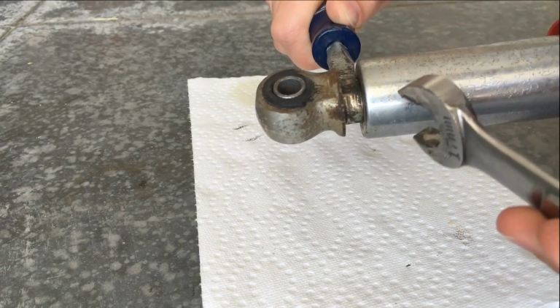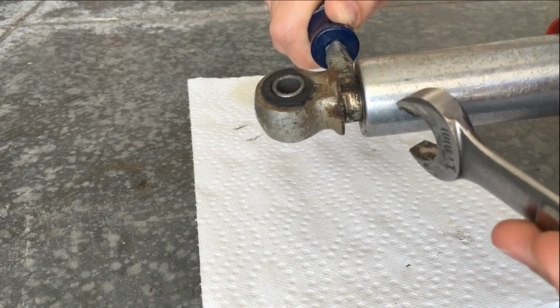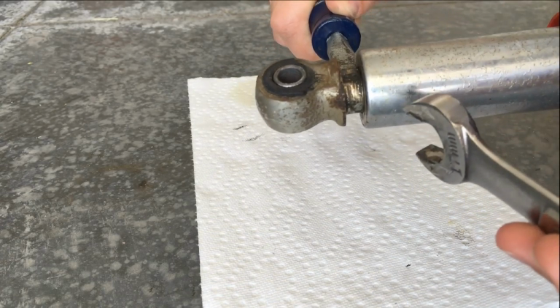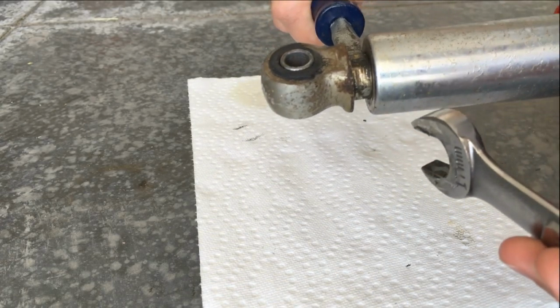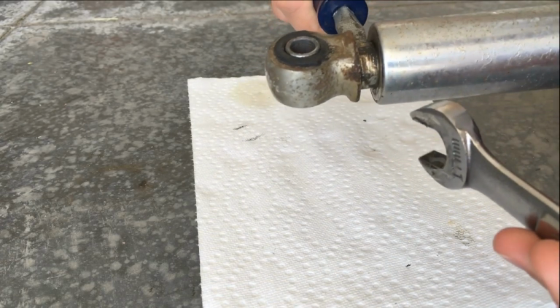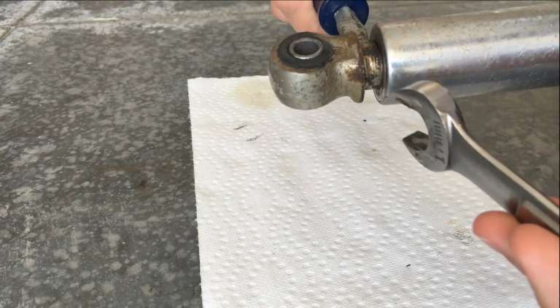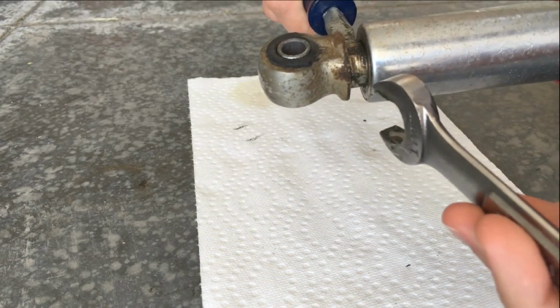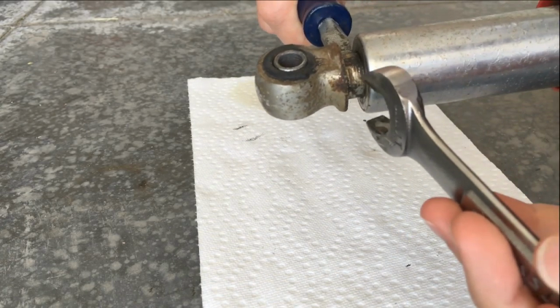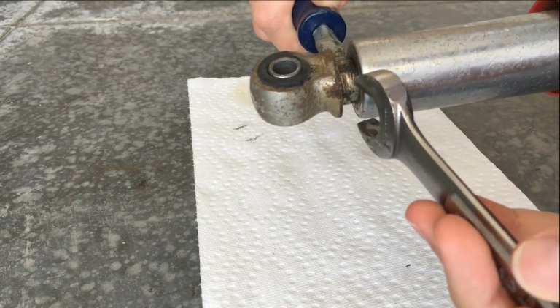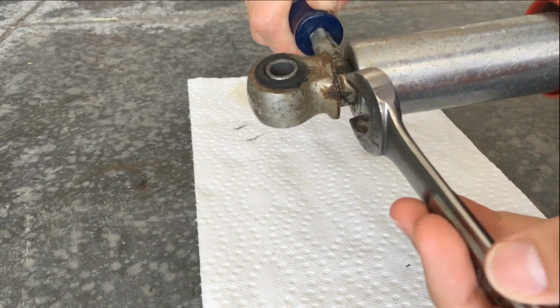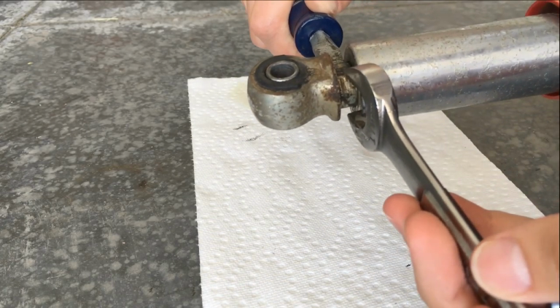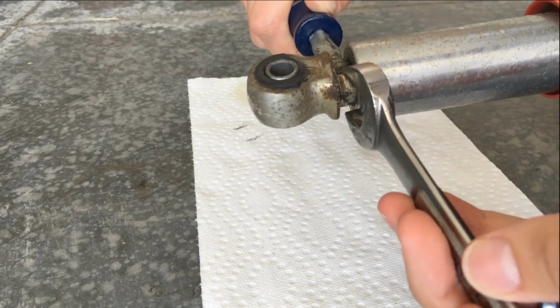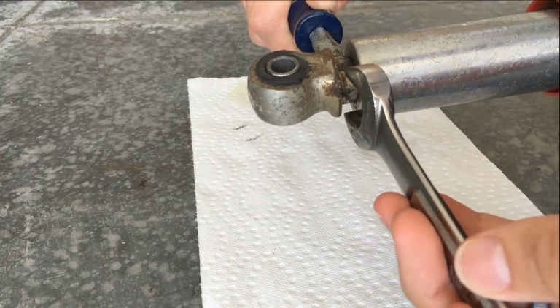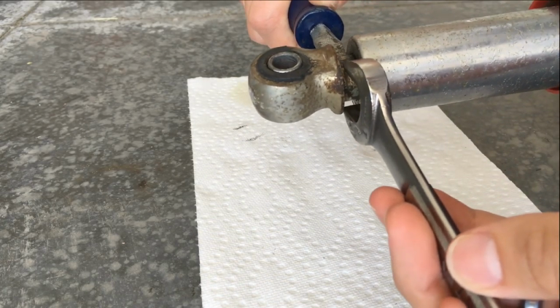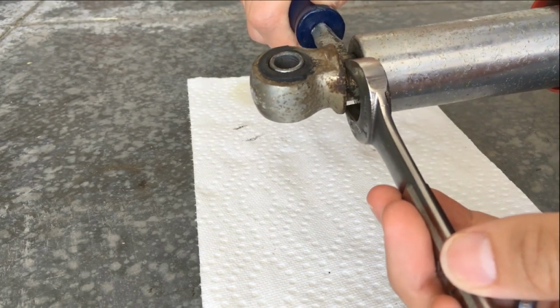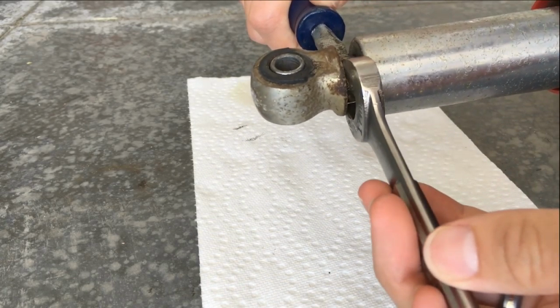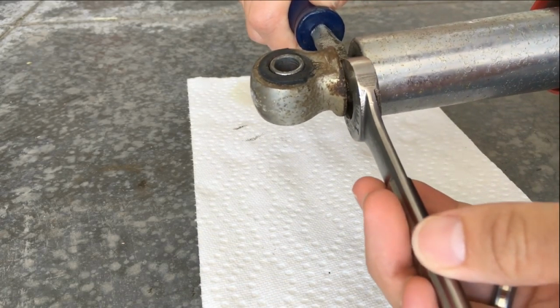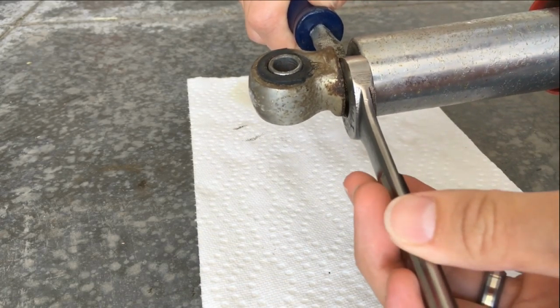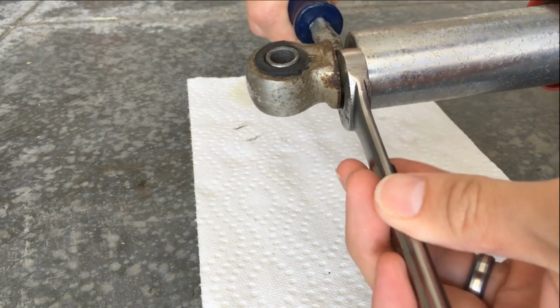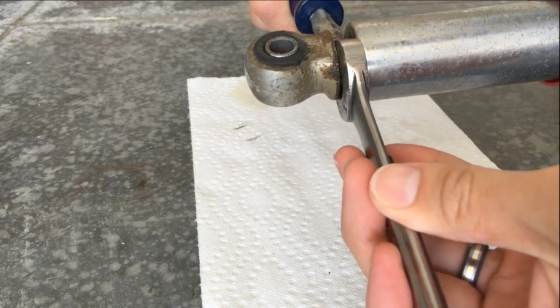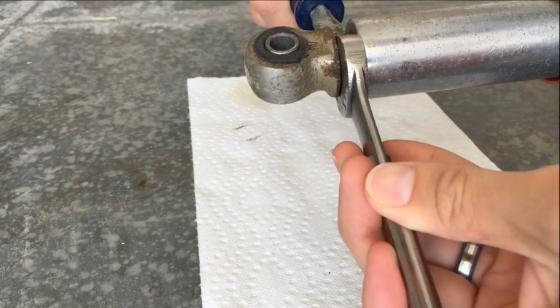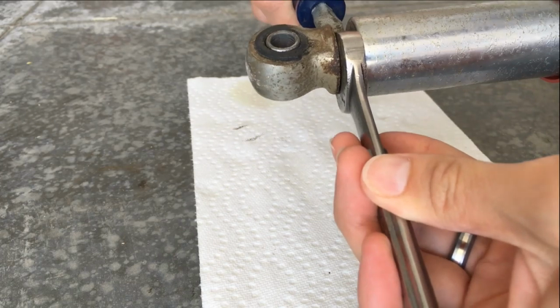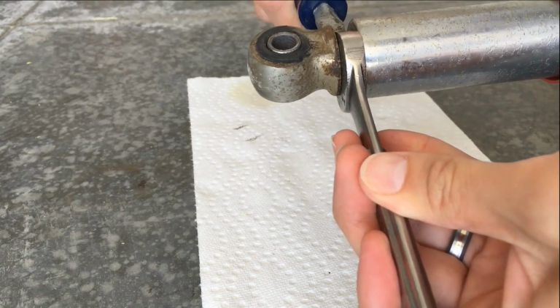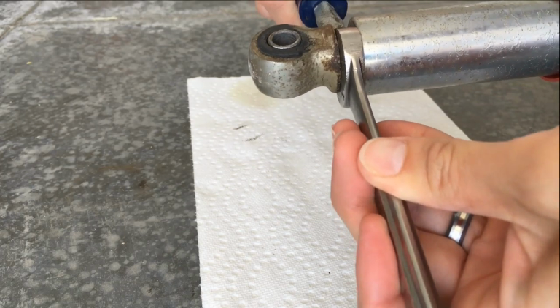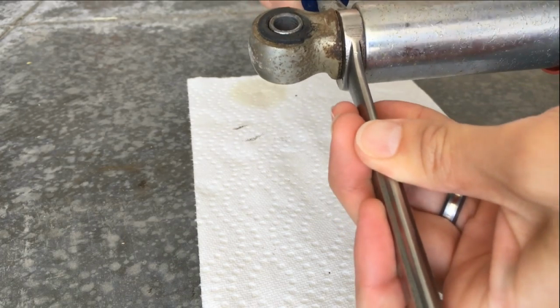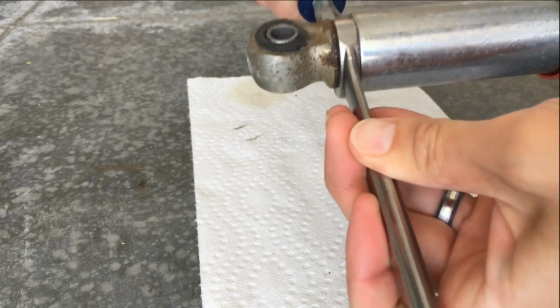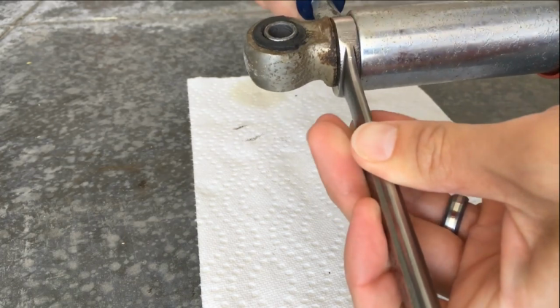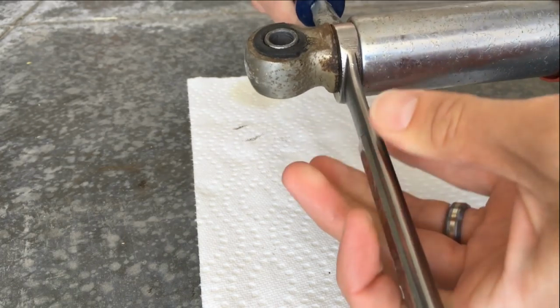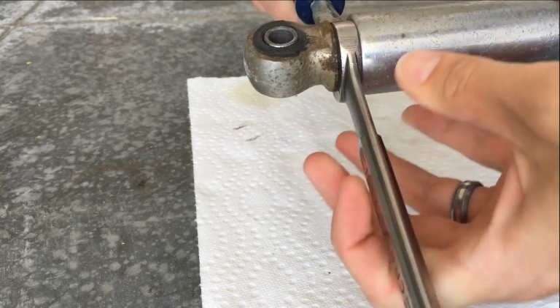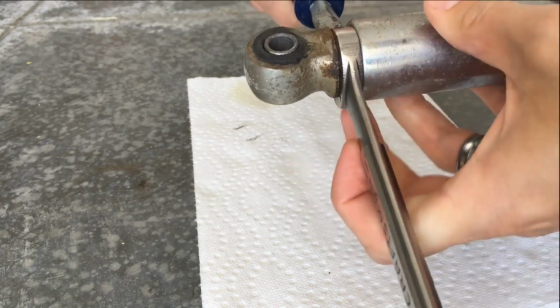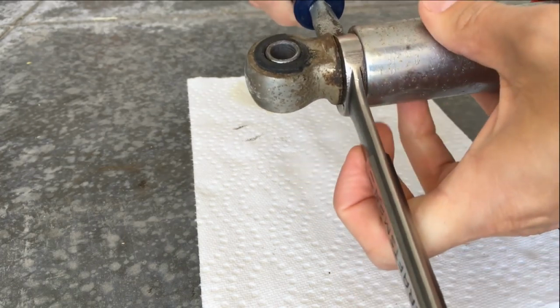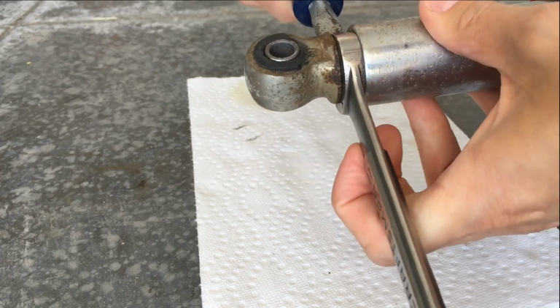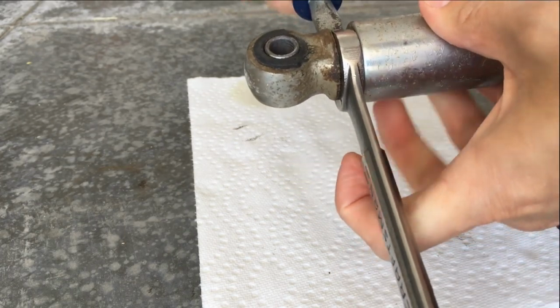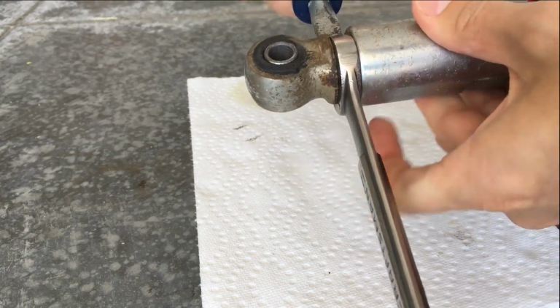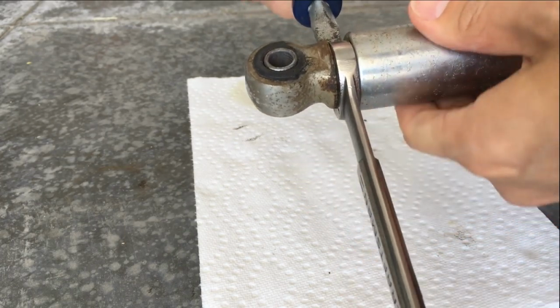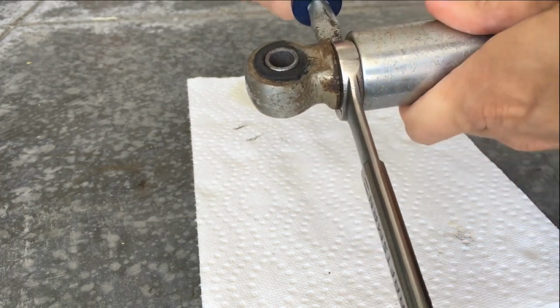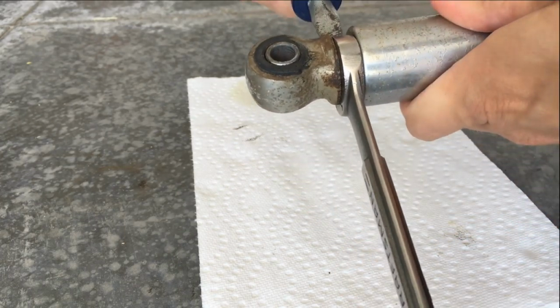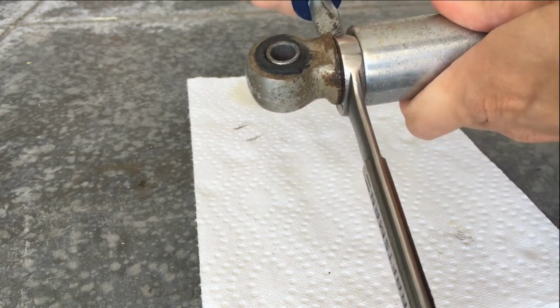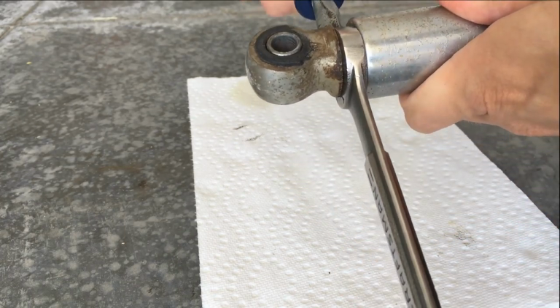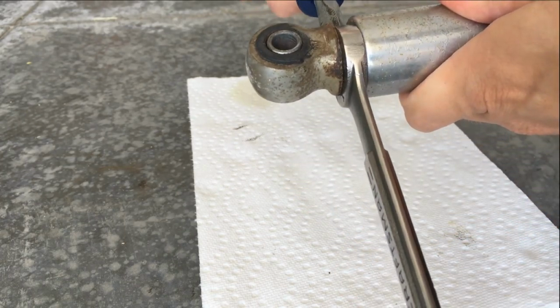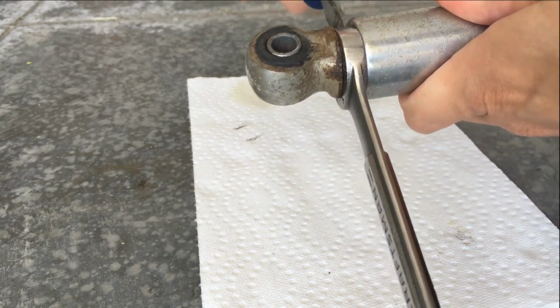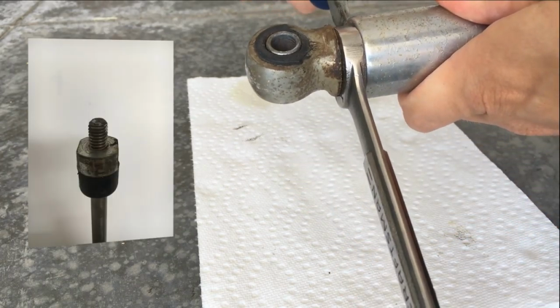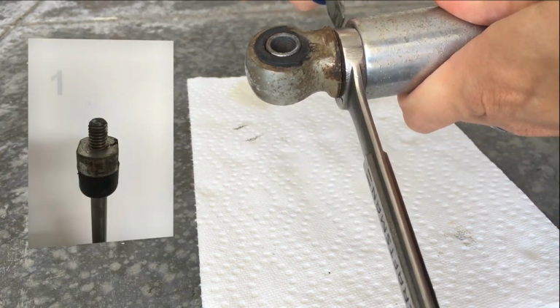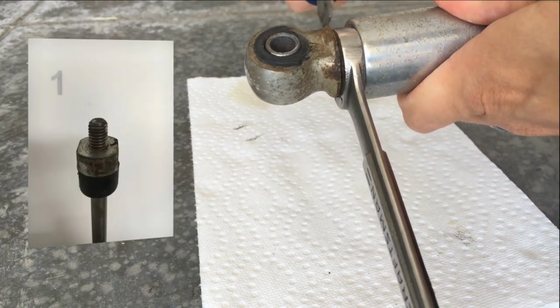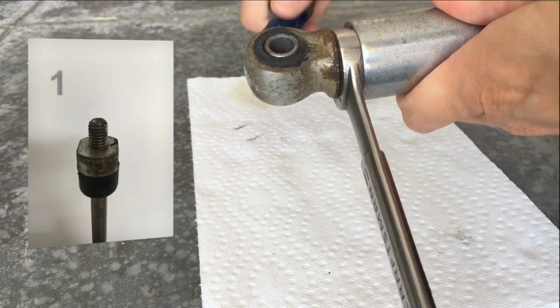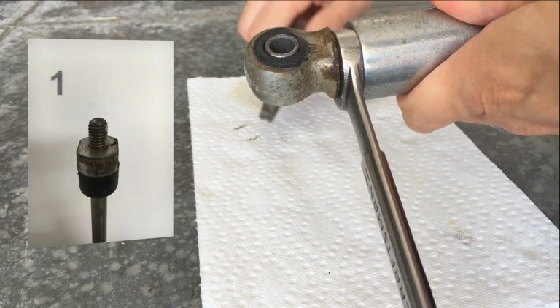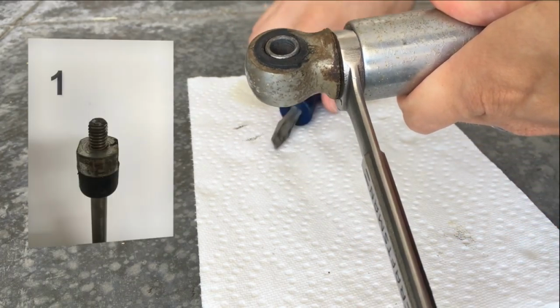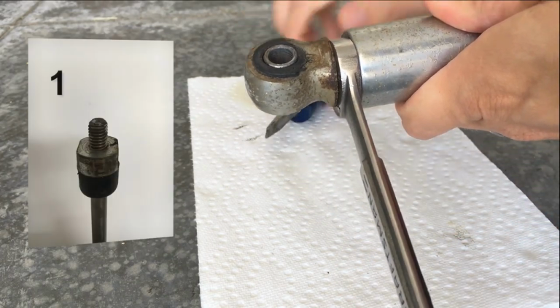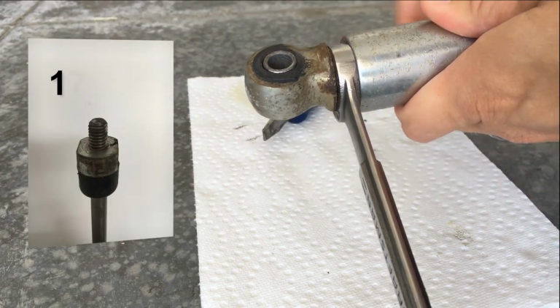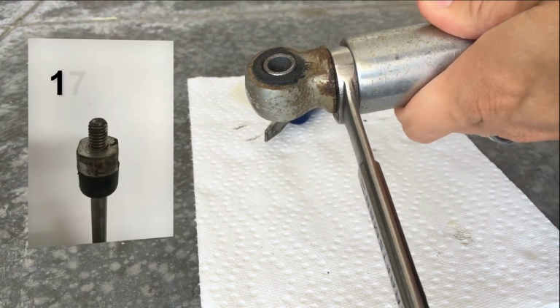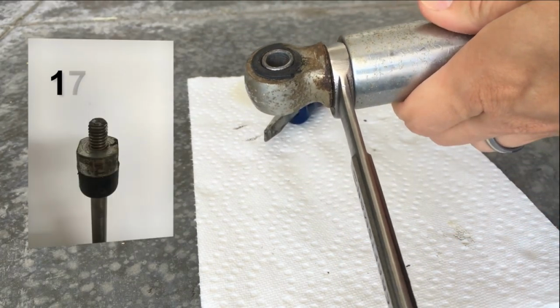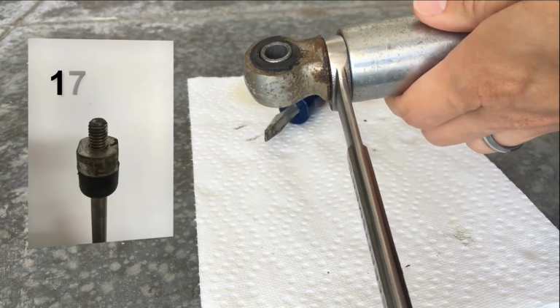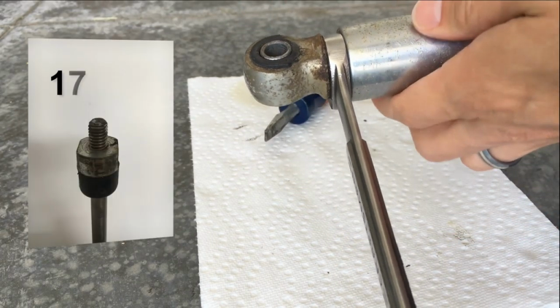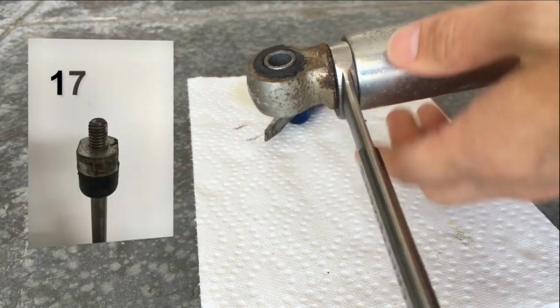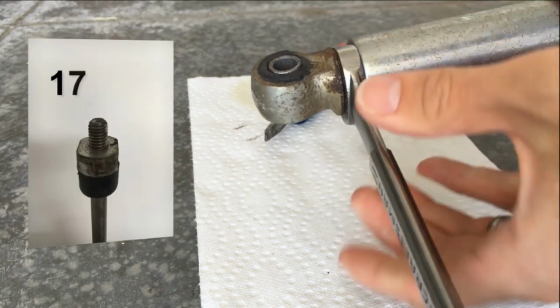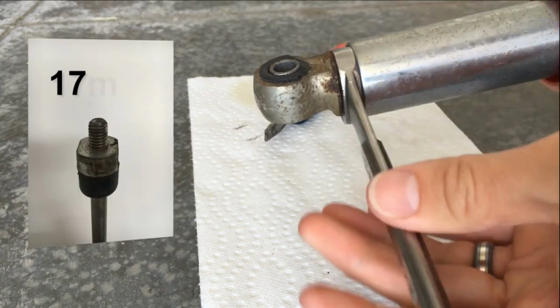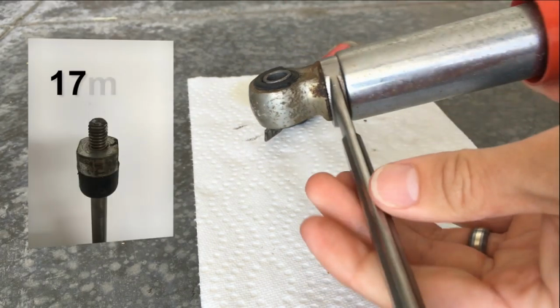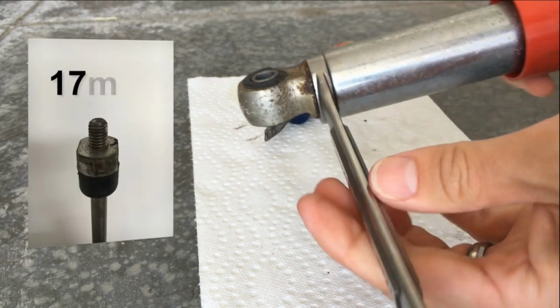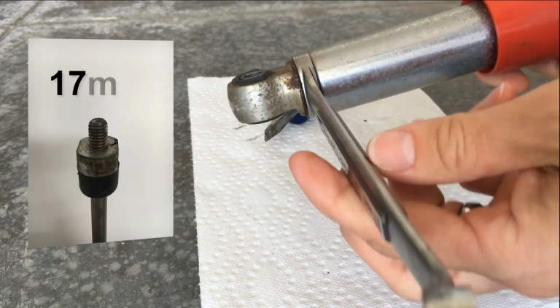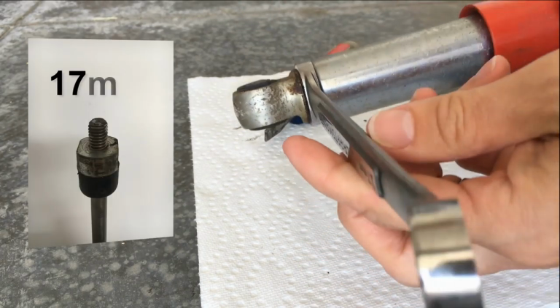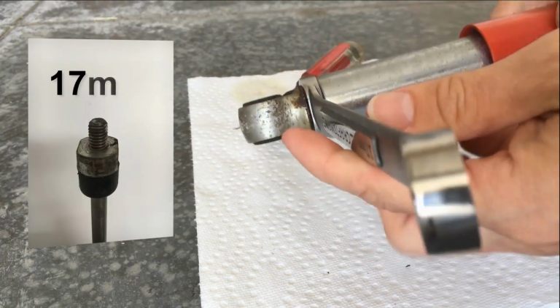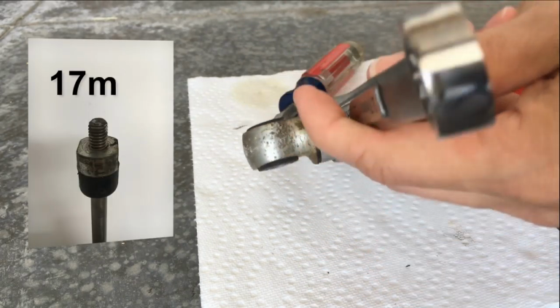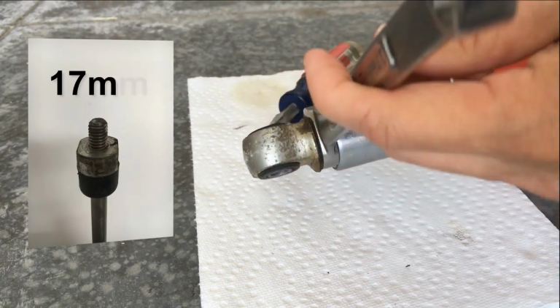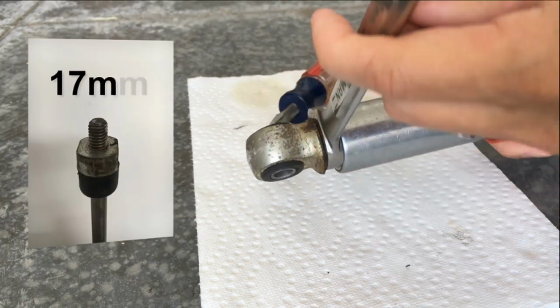Next, insert your 17mm wrench into this gap. This is possible because the piston has two flat sides.